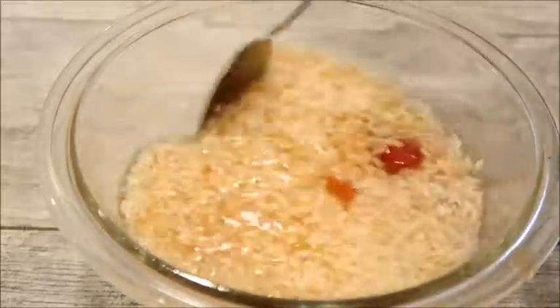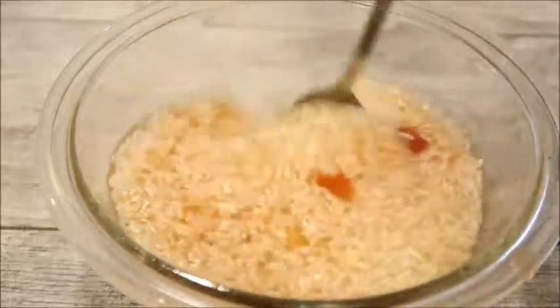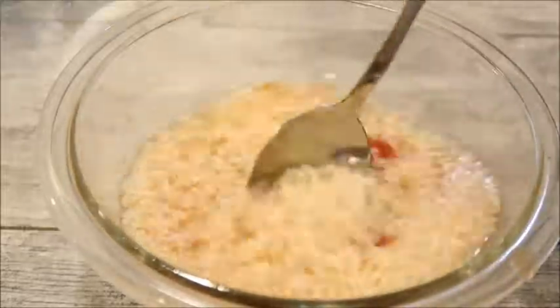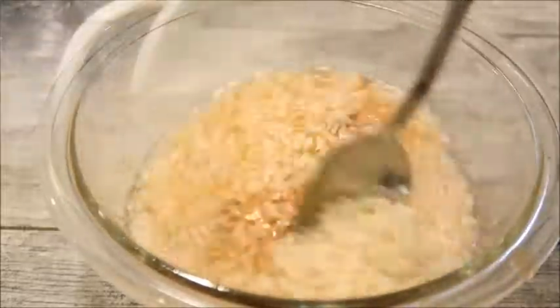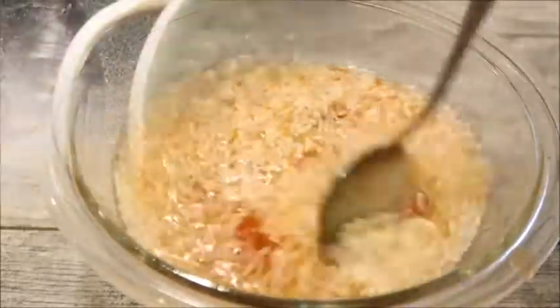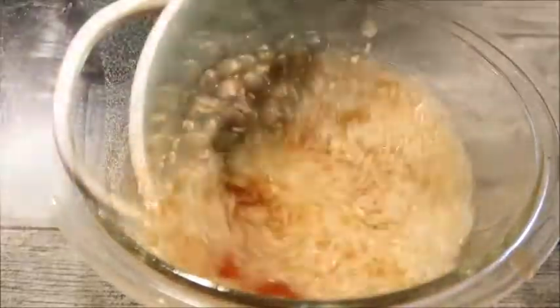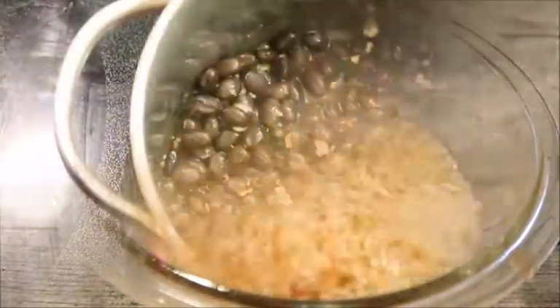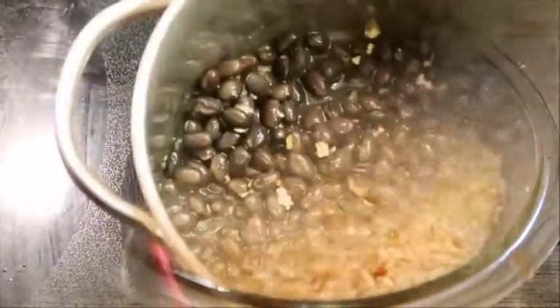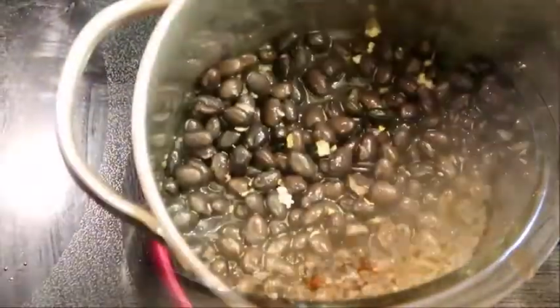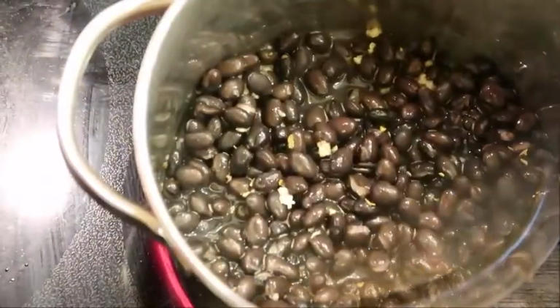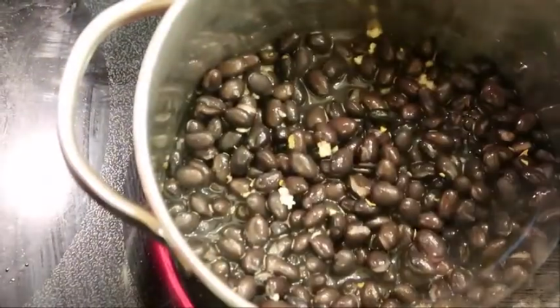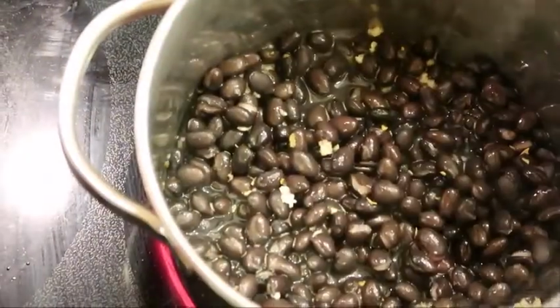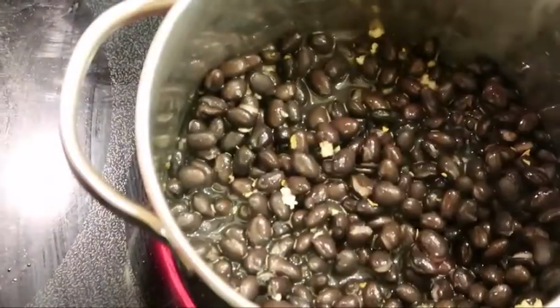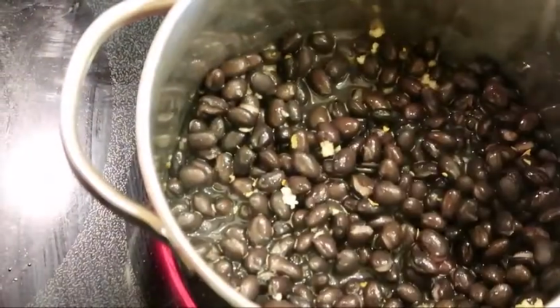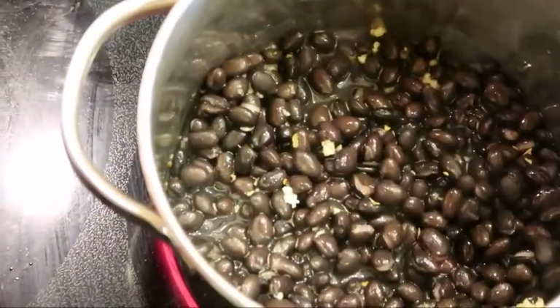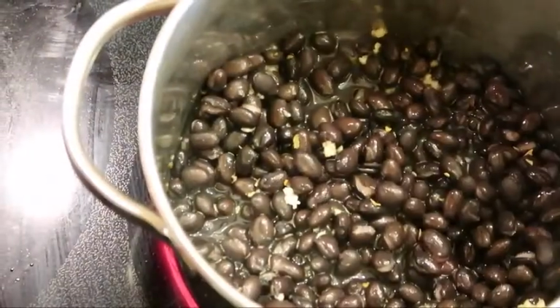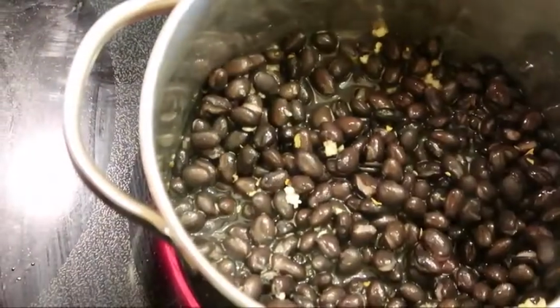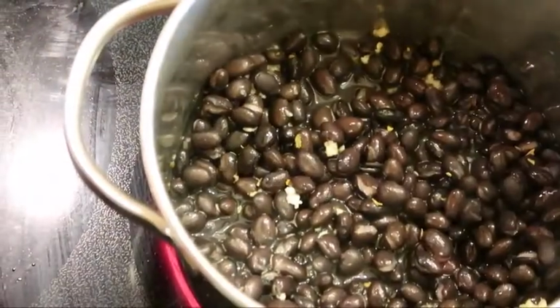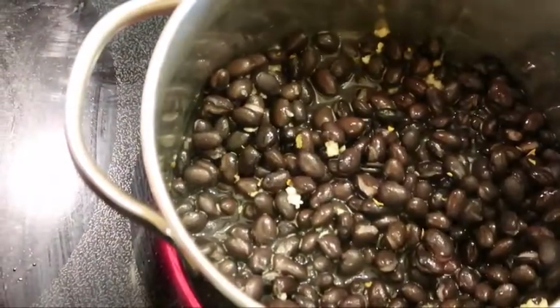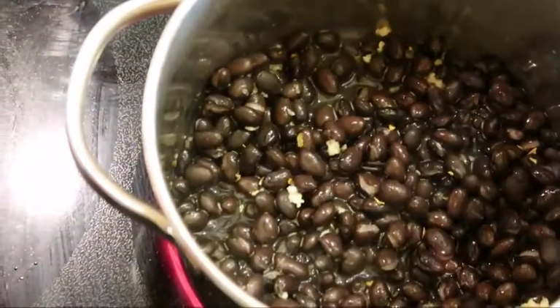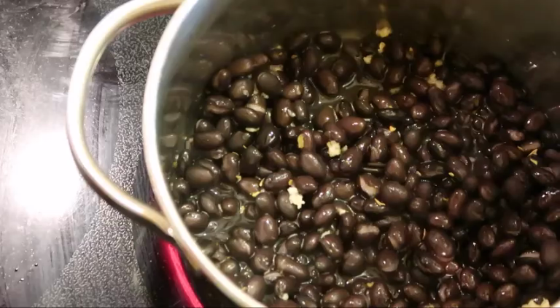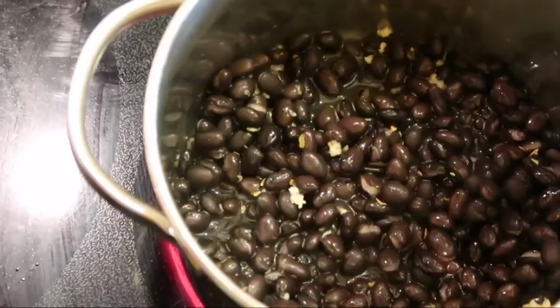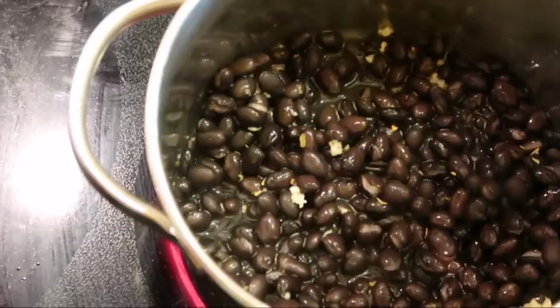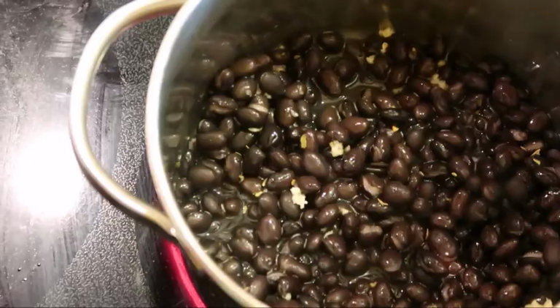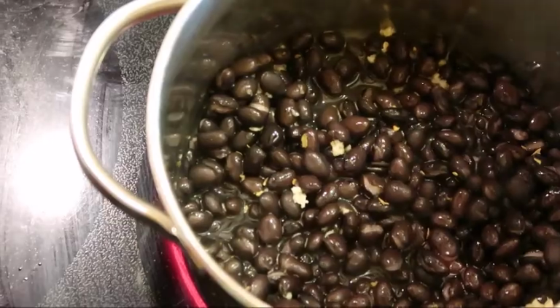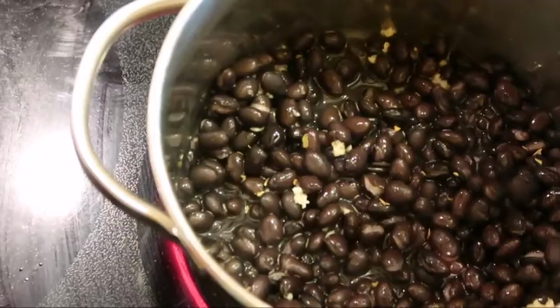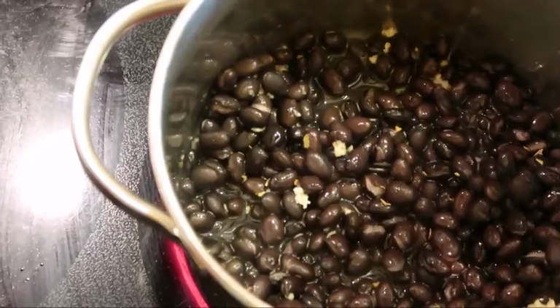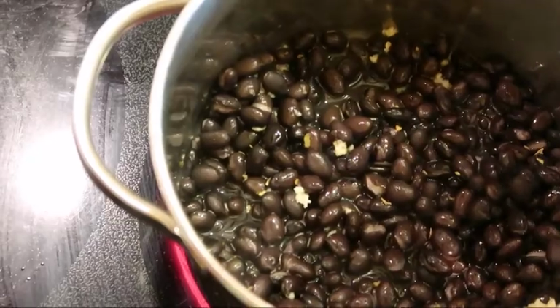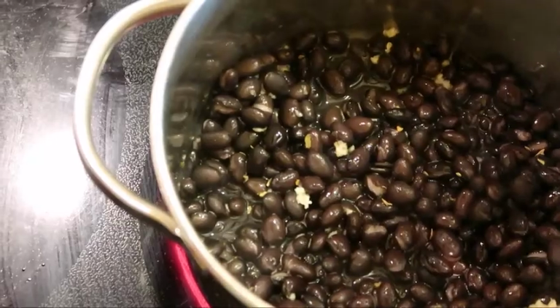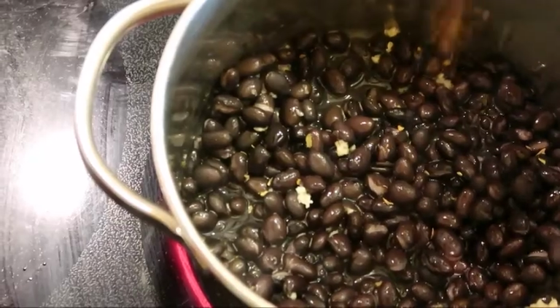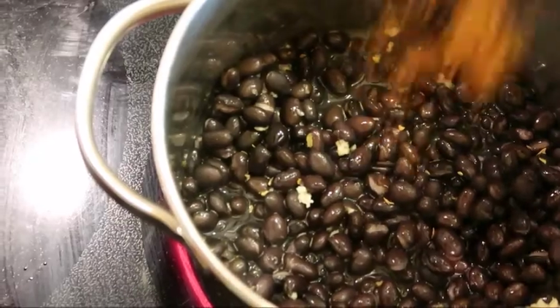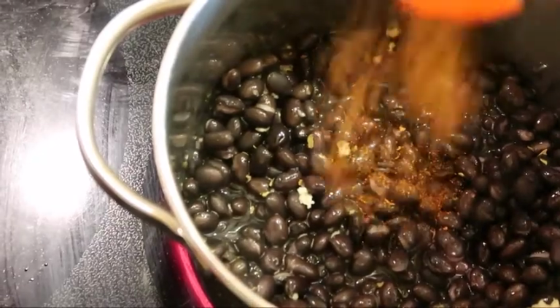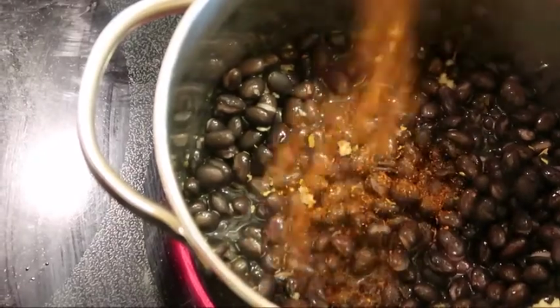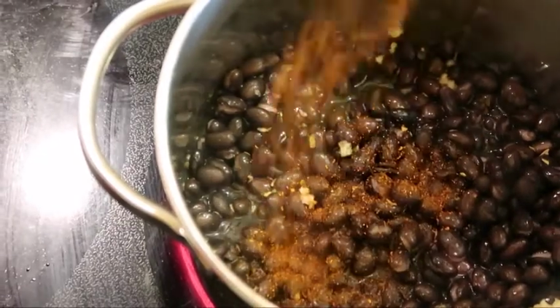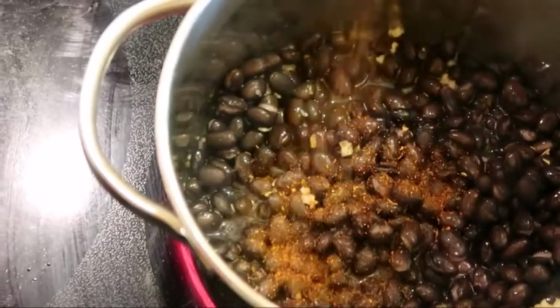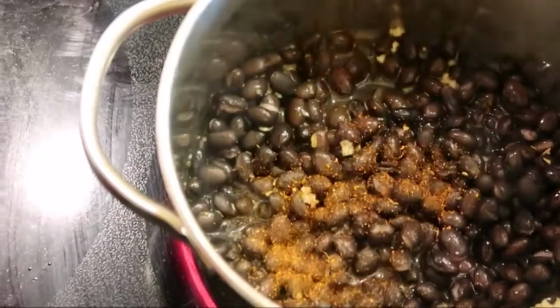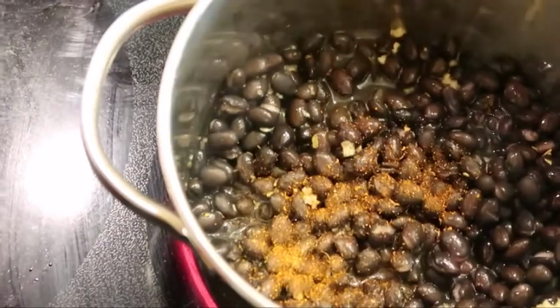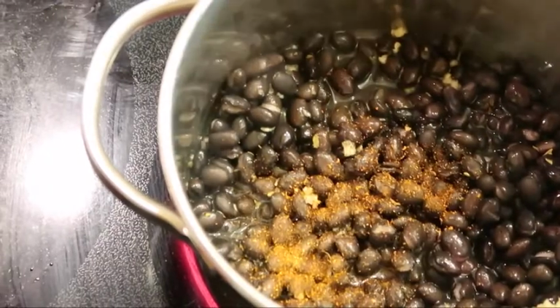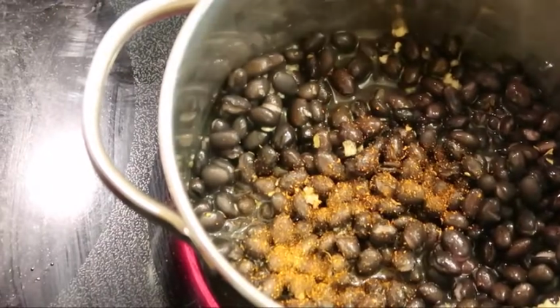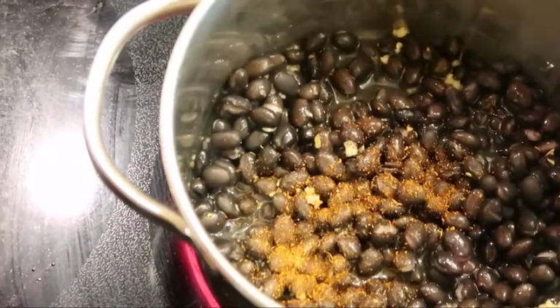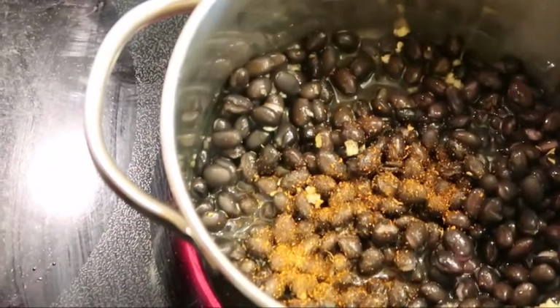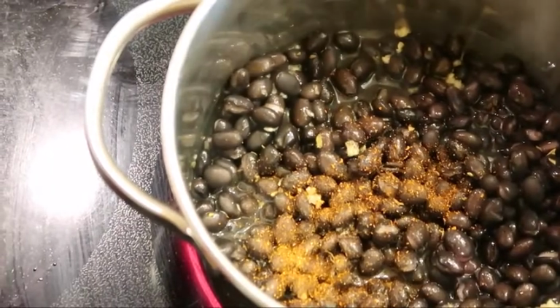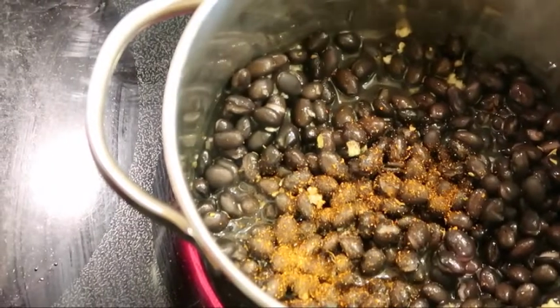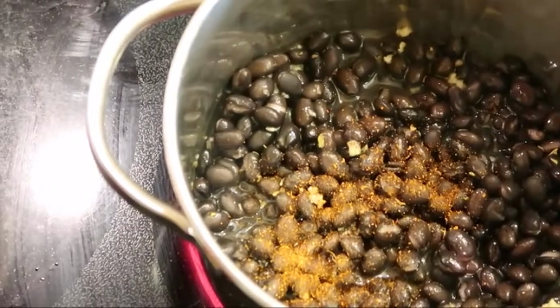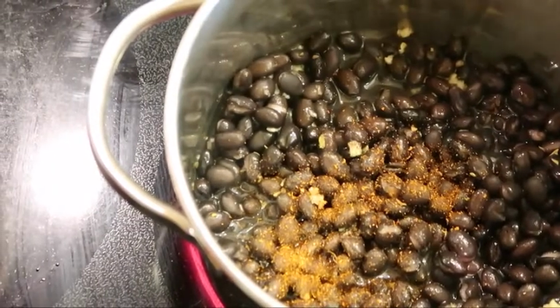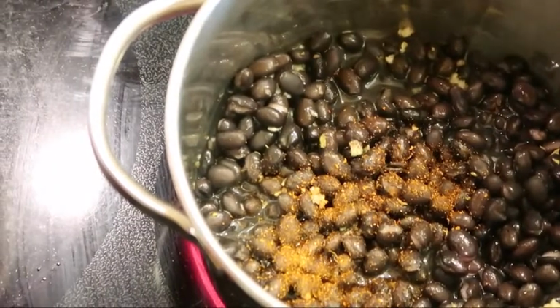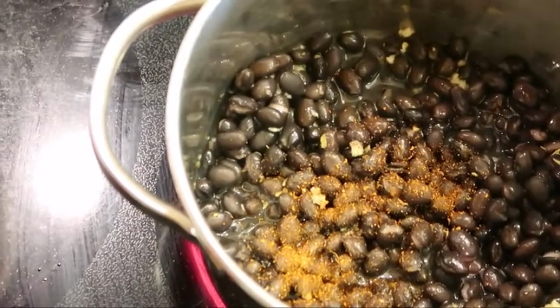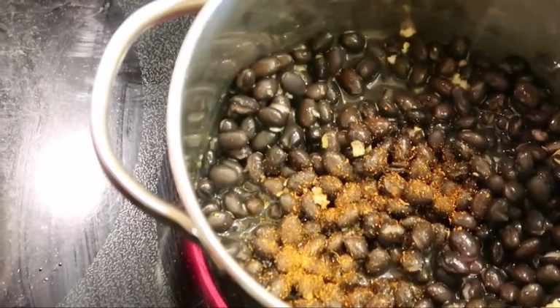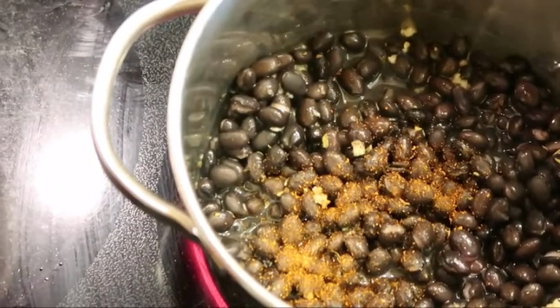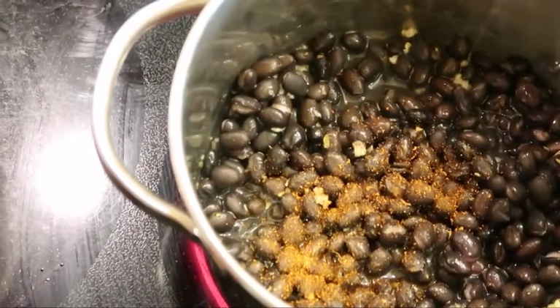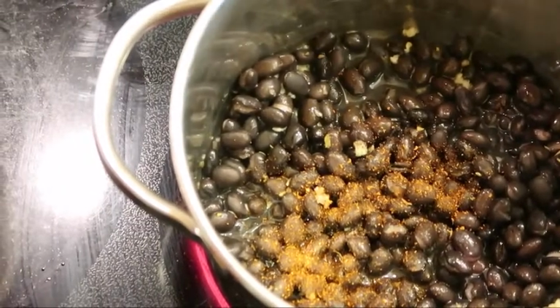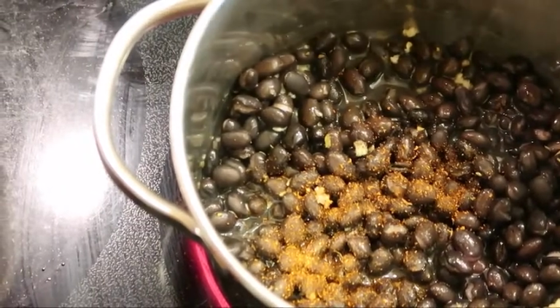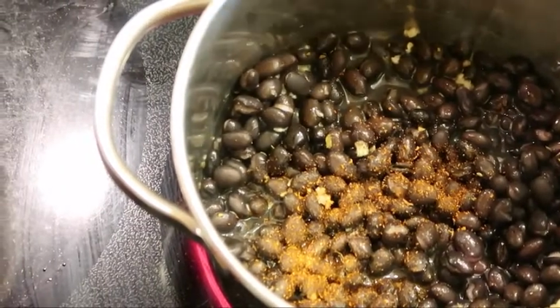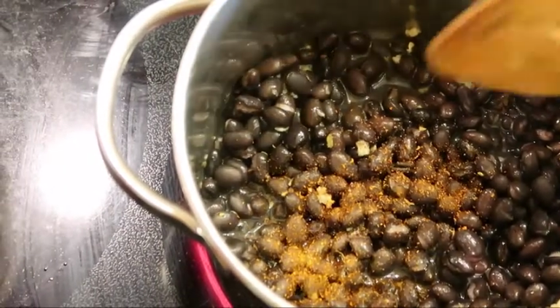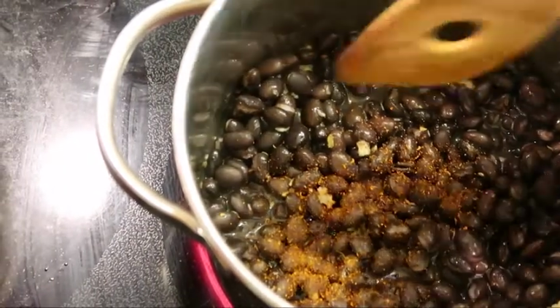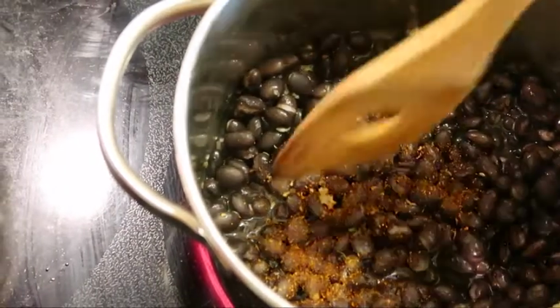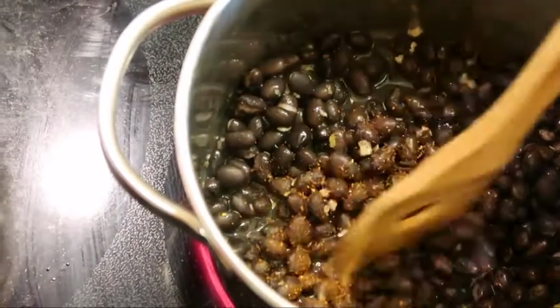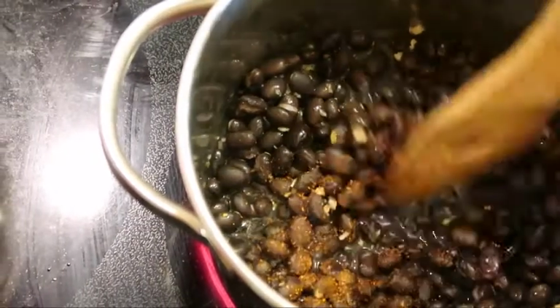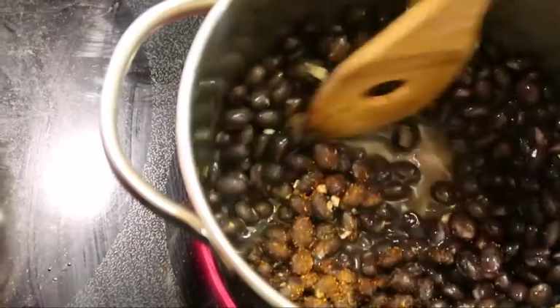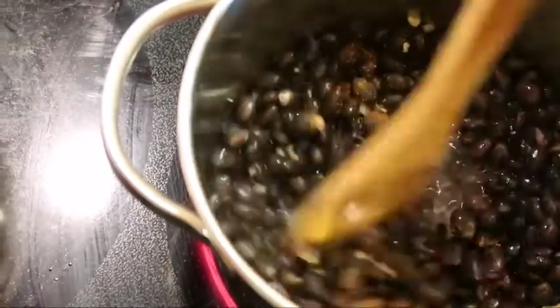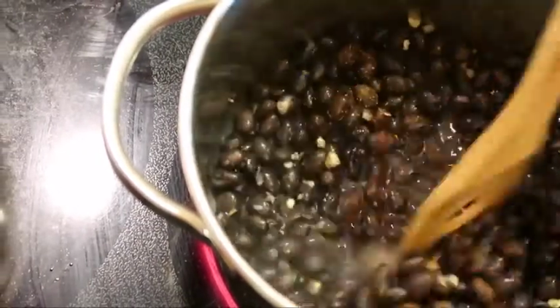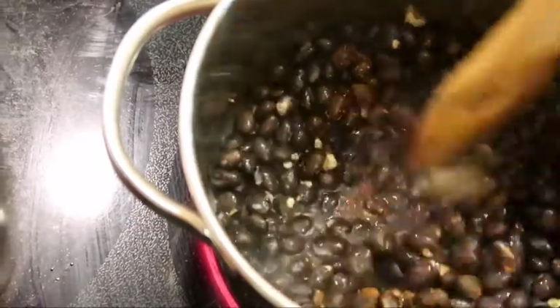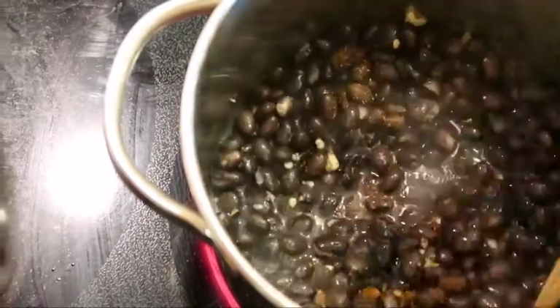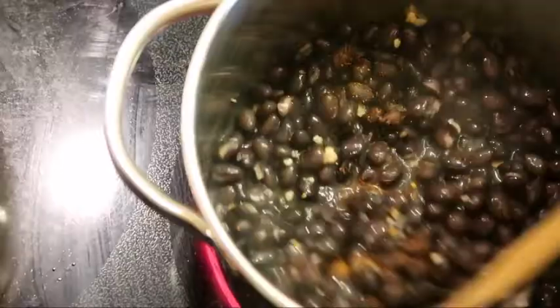Pour black beans into a saucepan and season with salt, pepper, cumin, fresh garlic, and oregano.